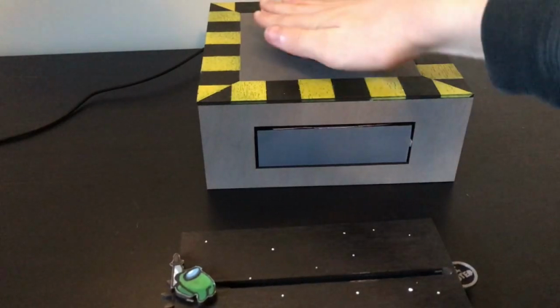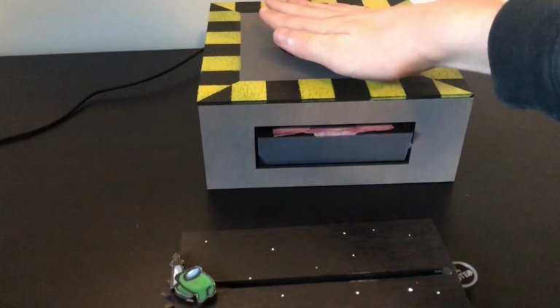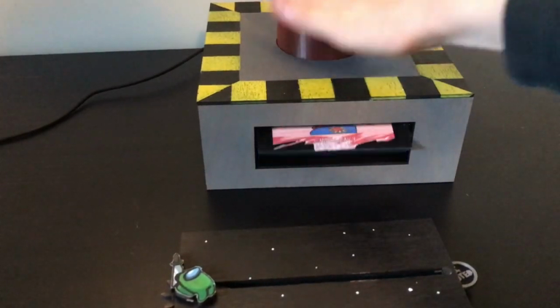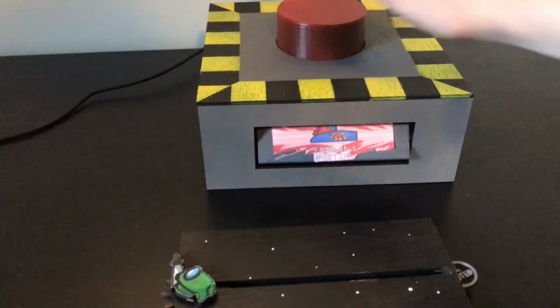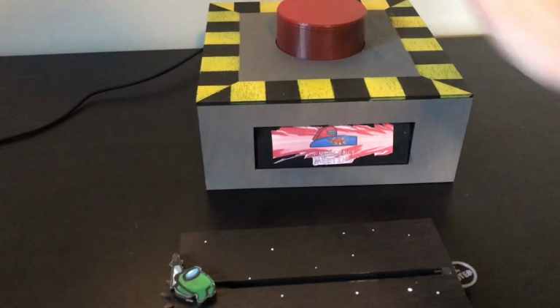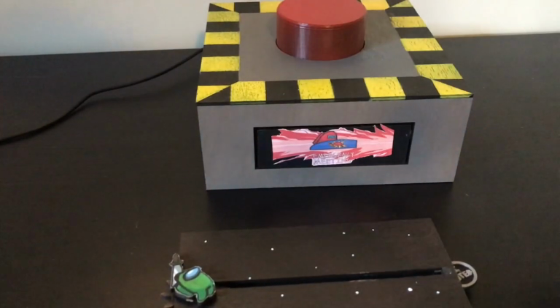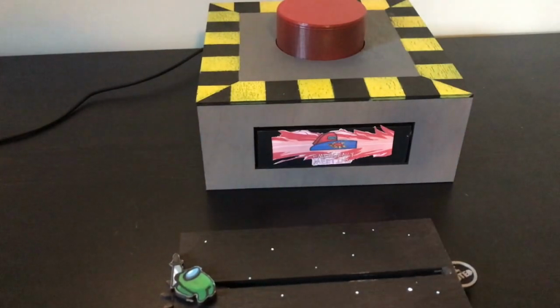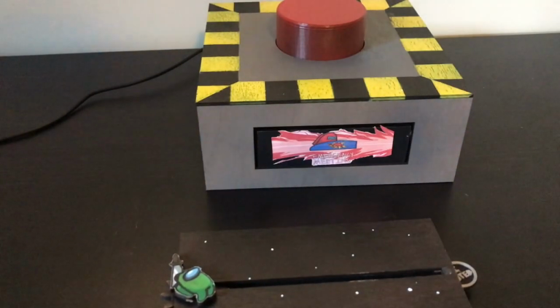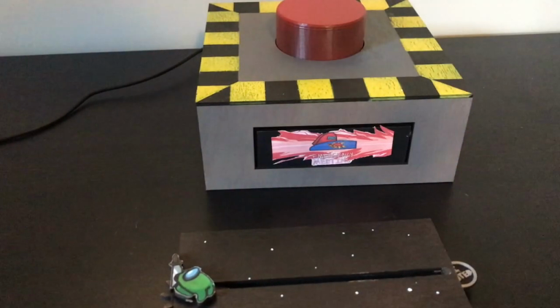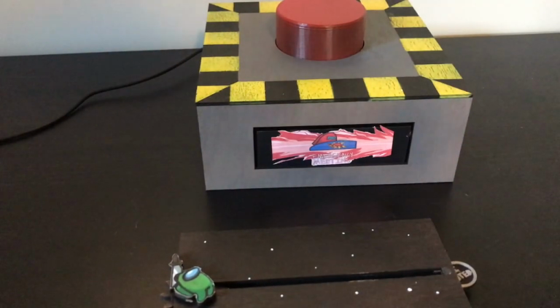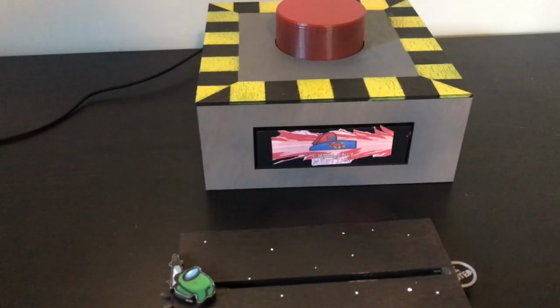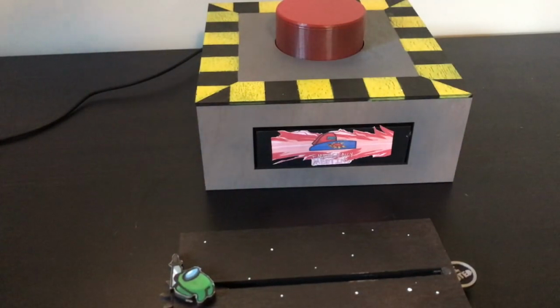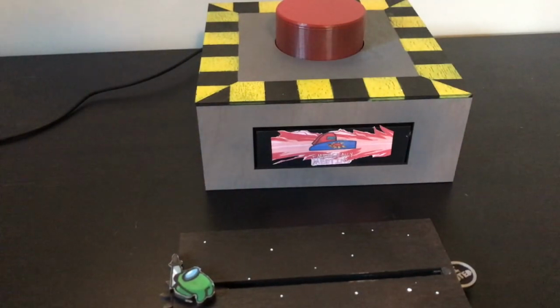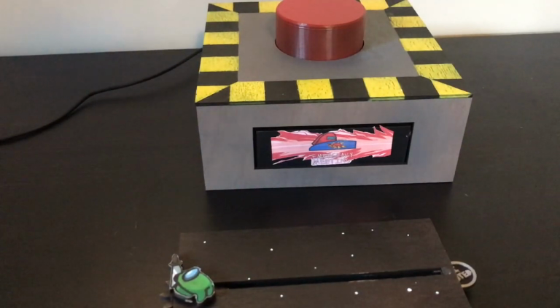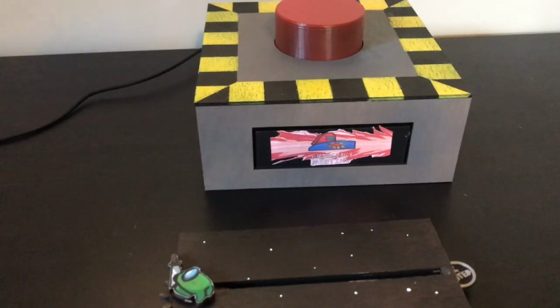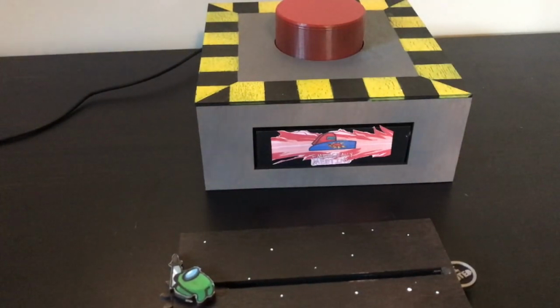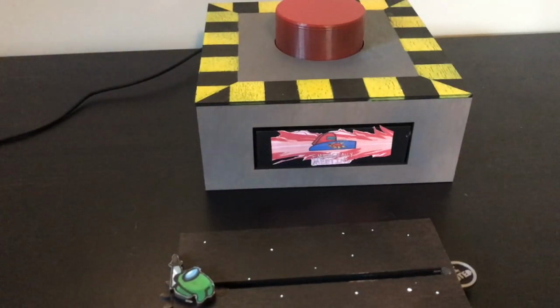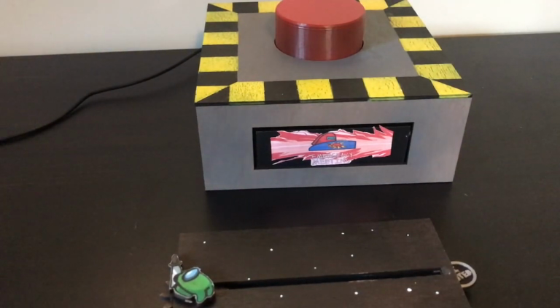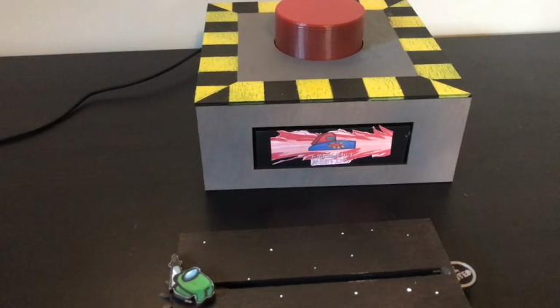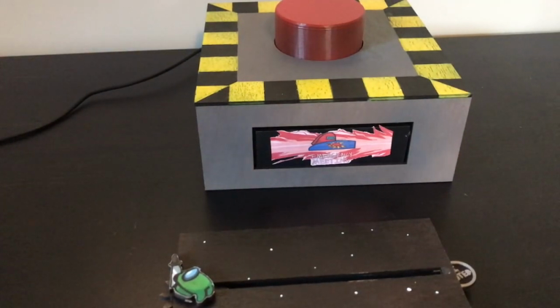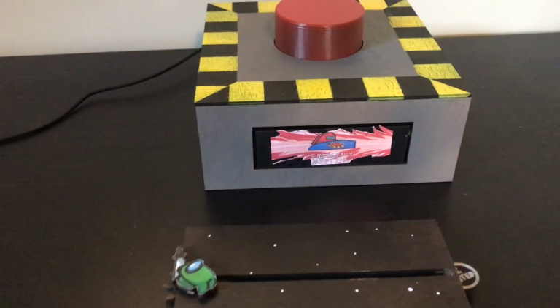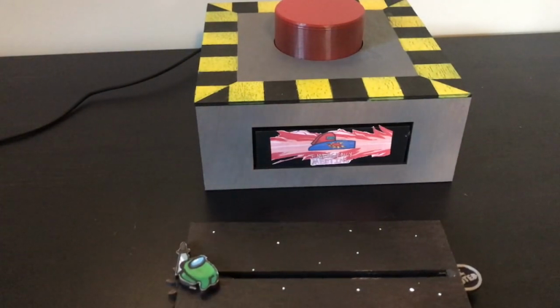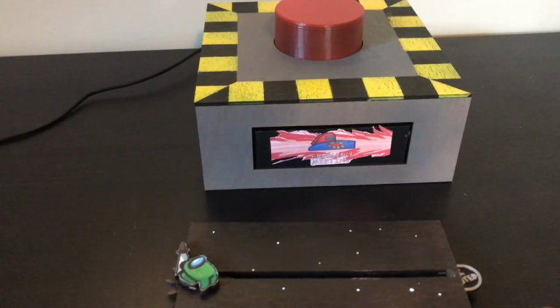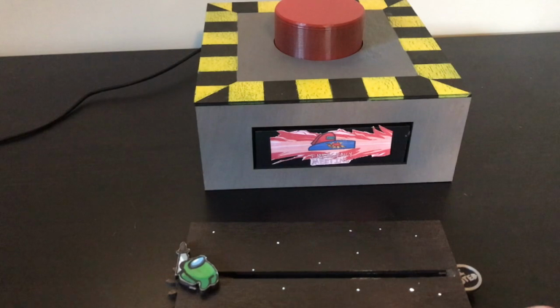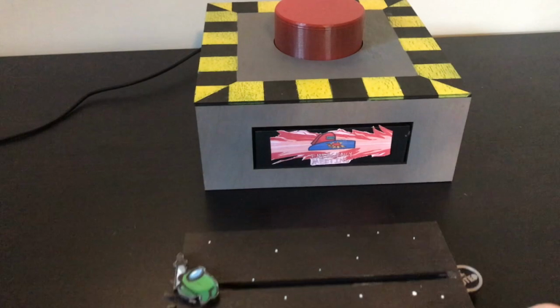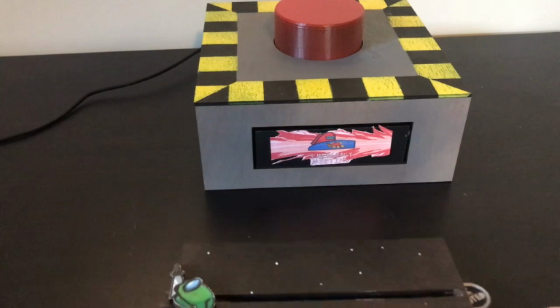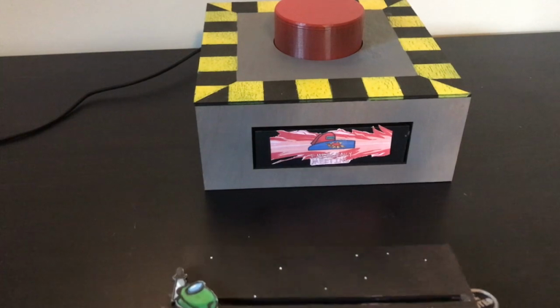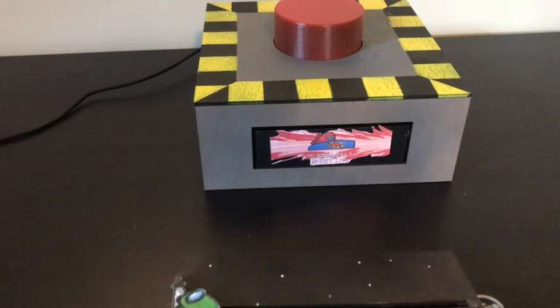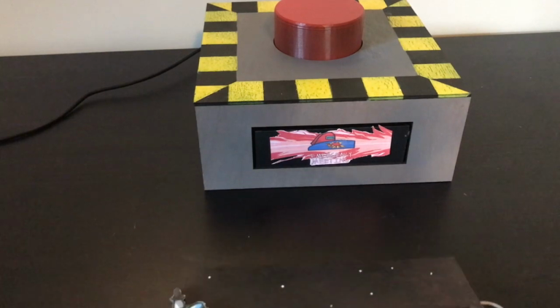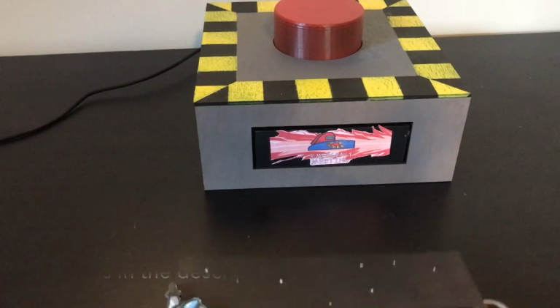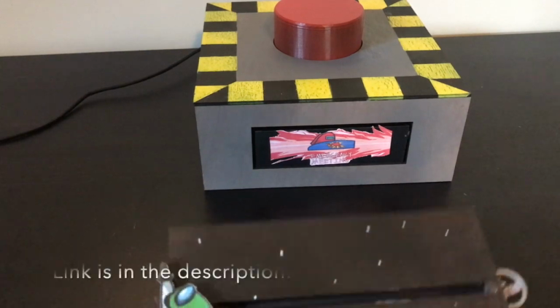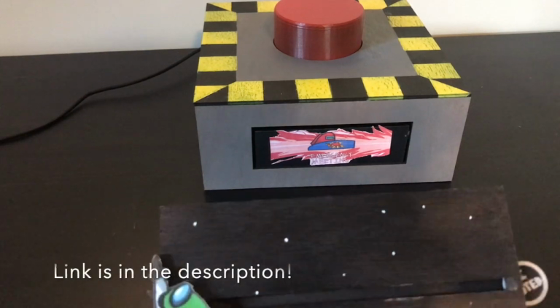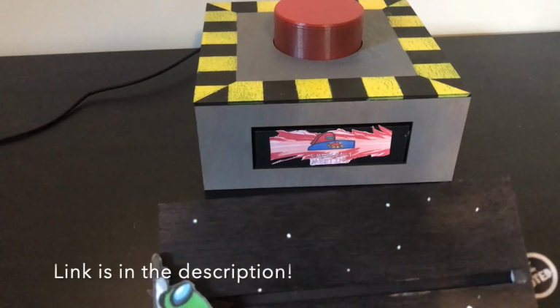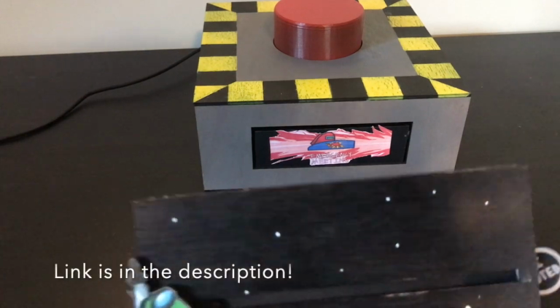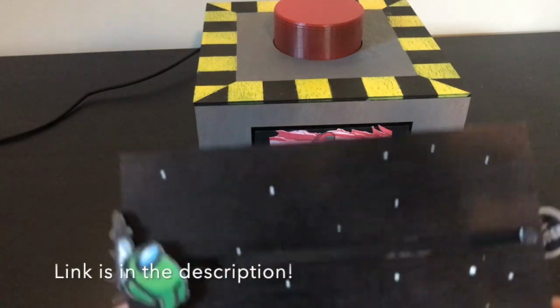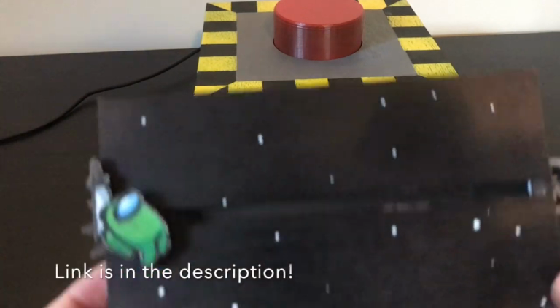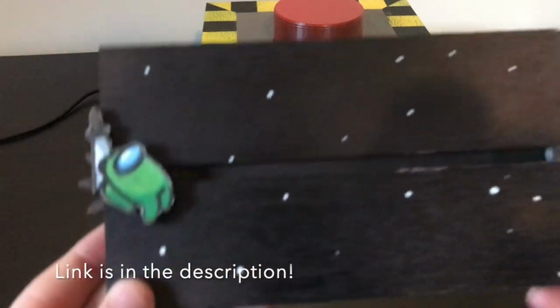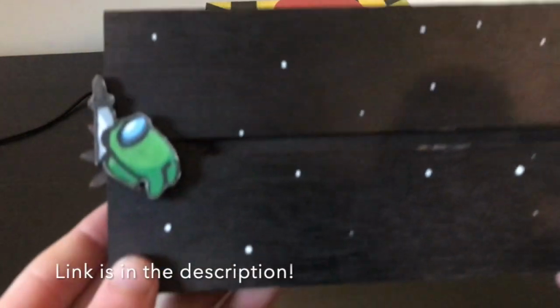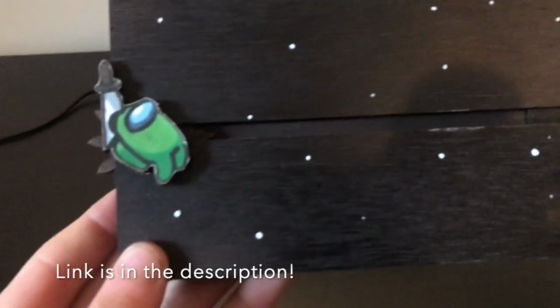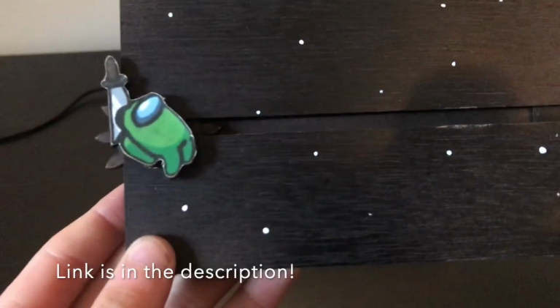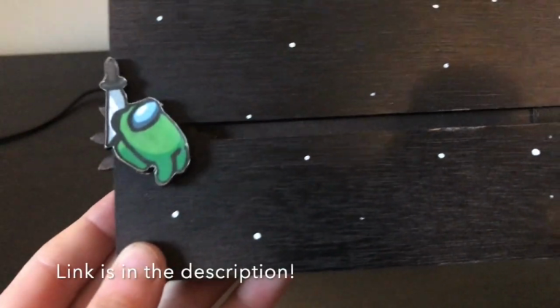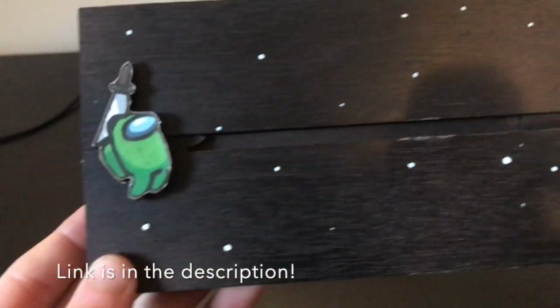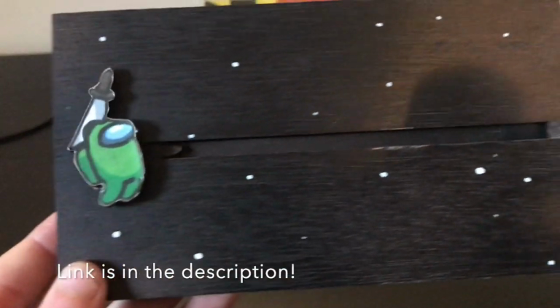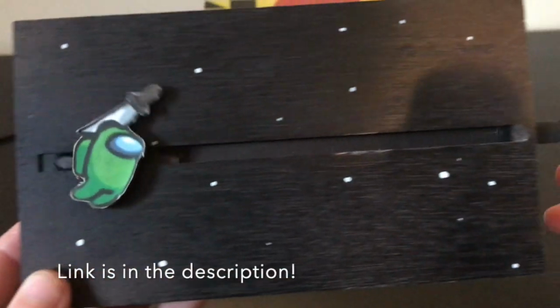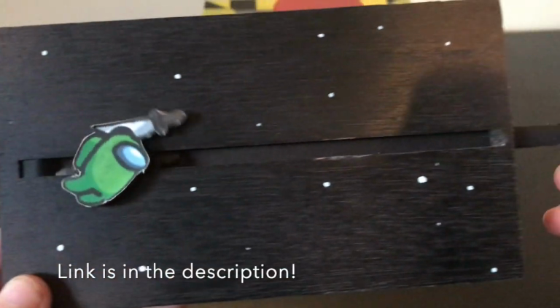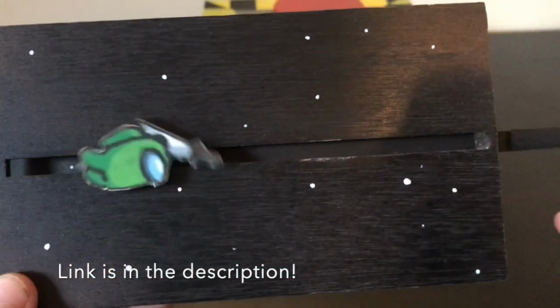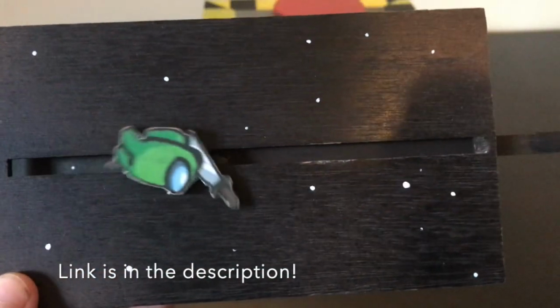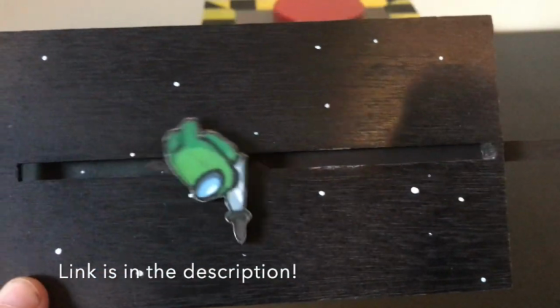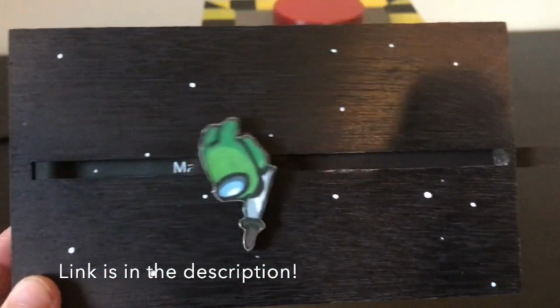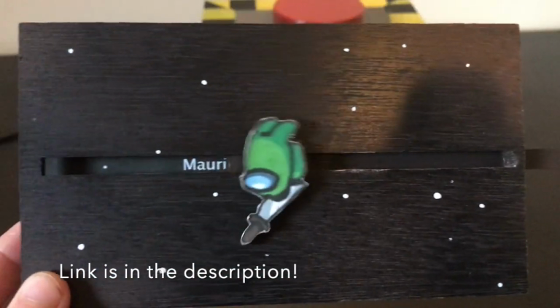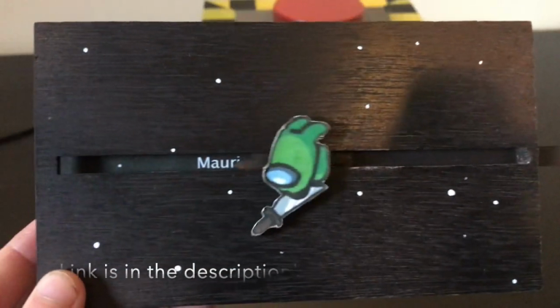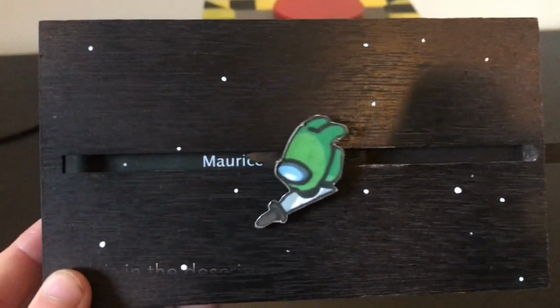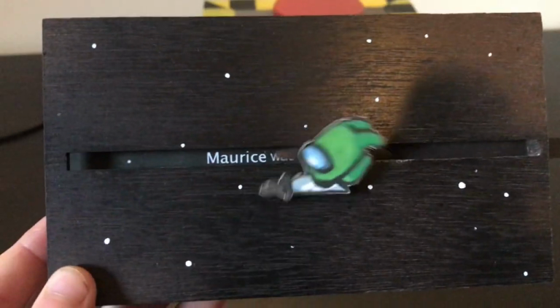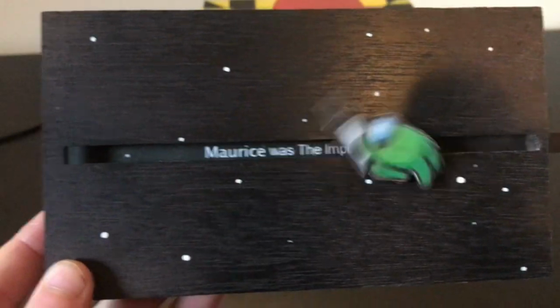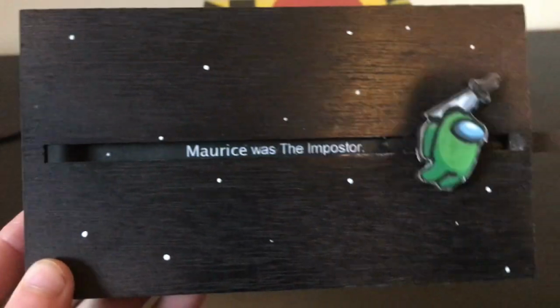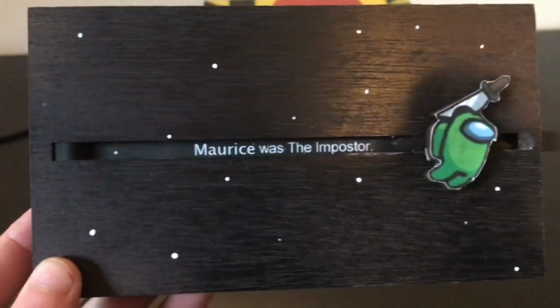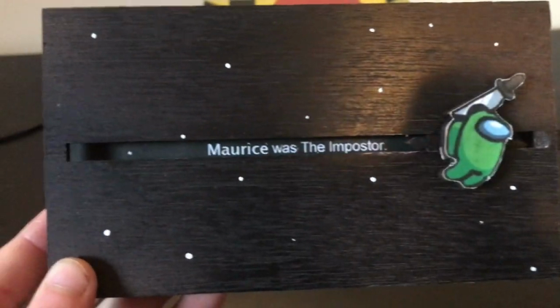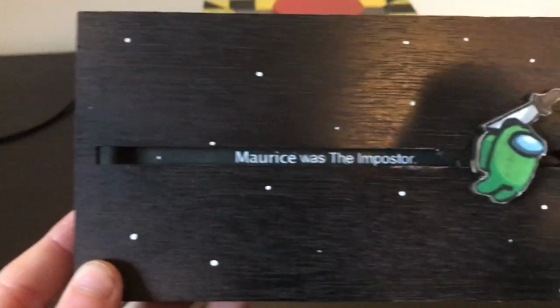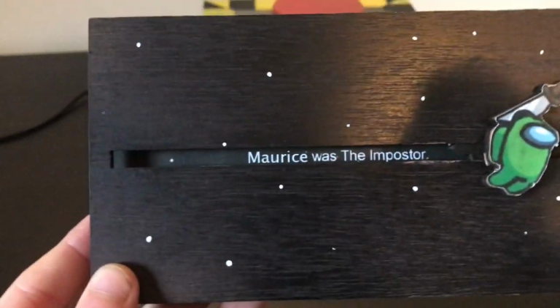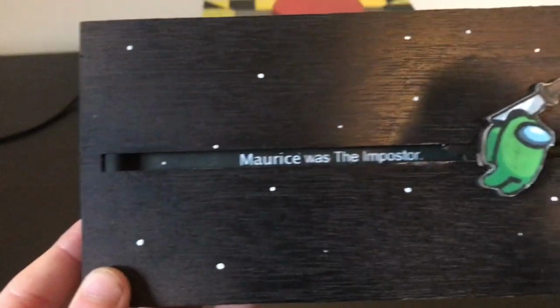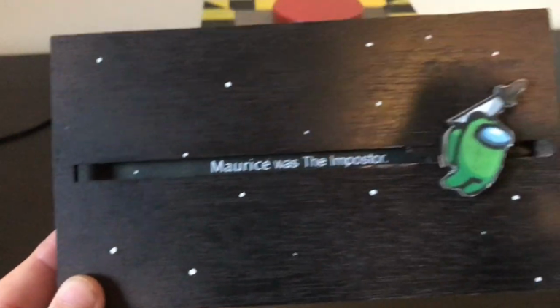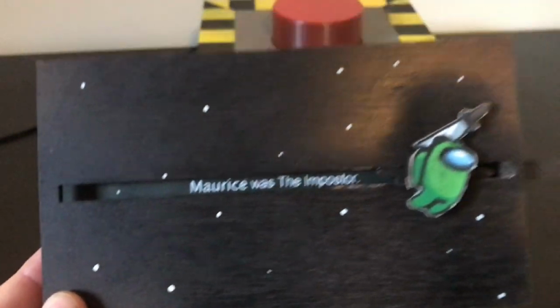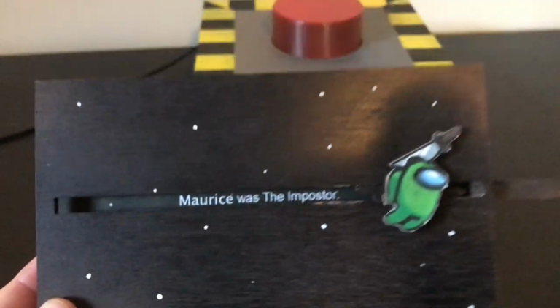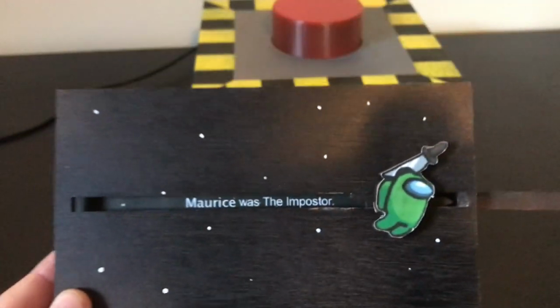If you like this project, you'll probably like my previous project too. This is an Among Us ejection screen, be sure to check it out!